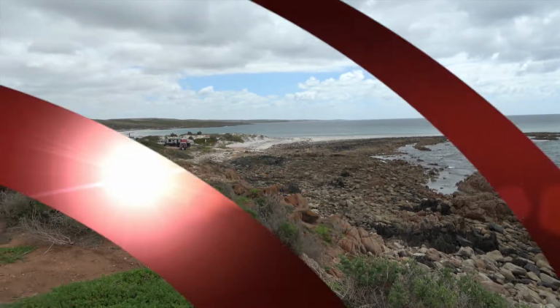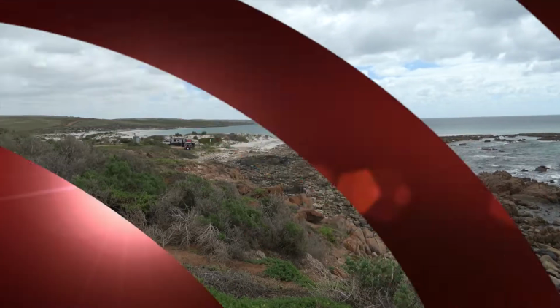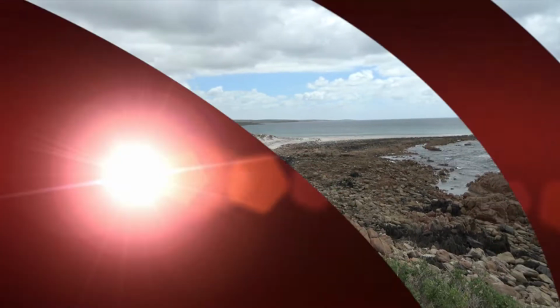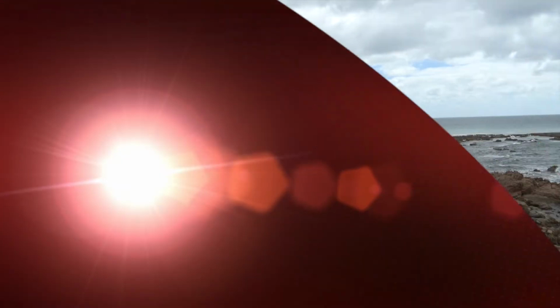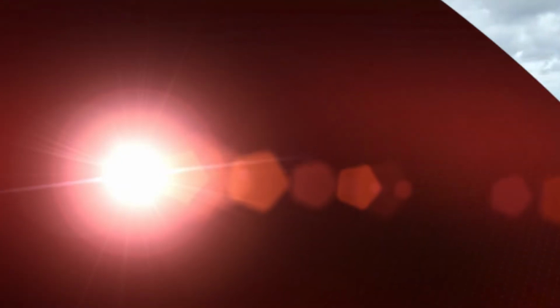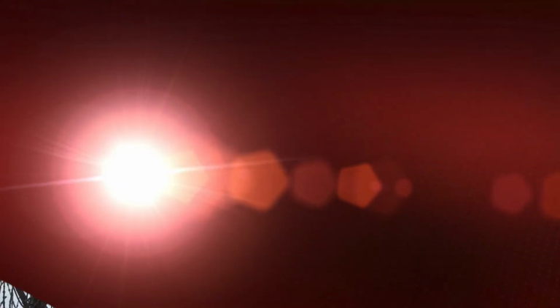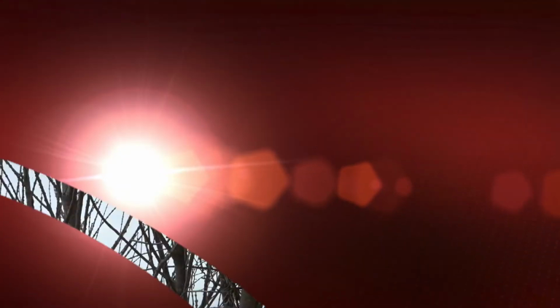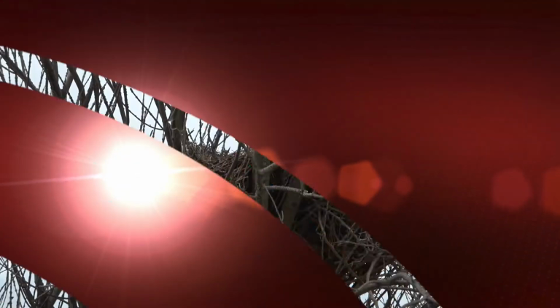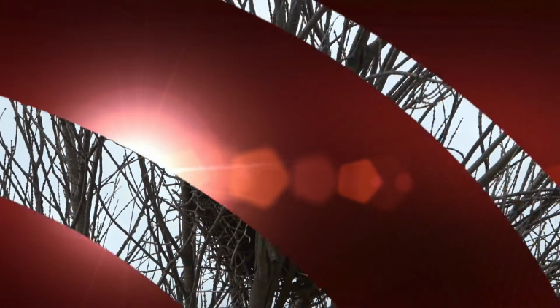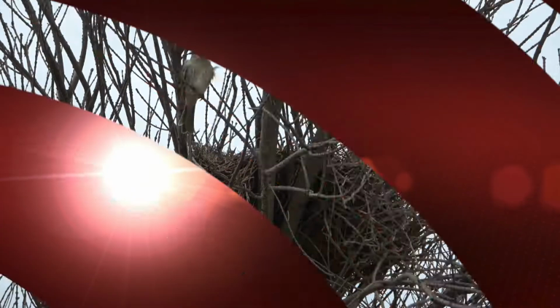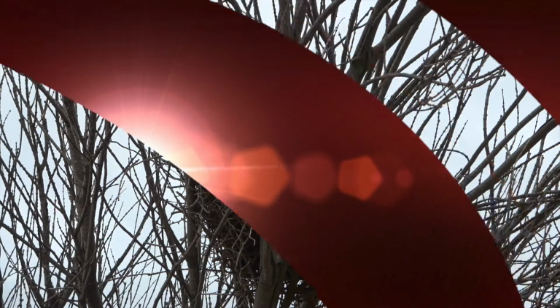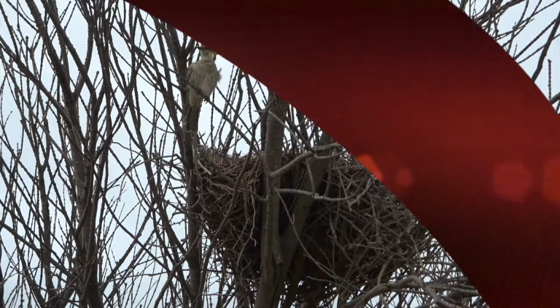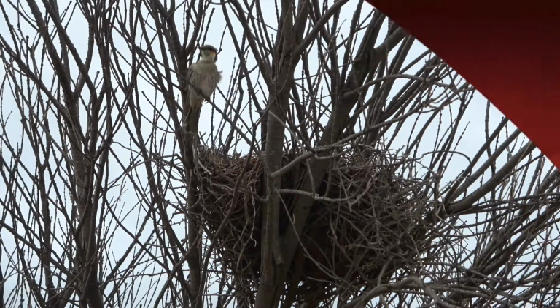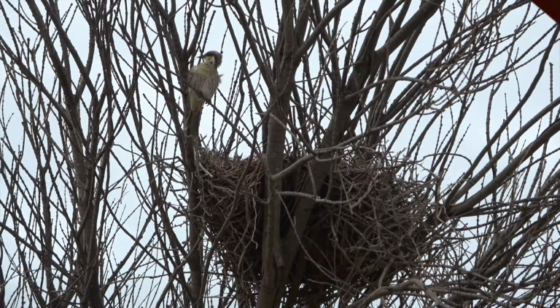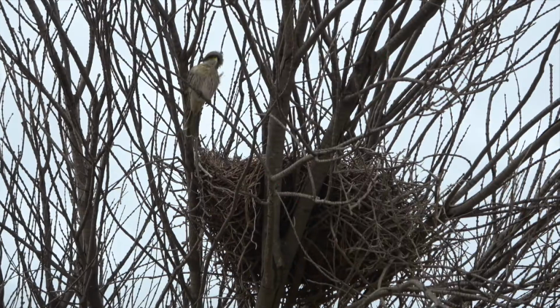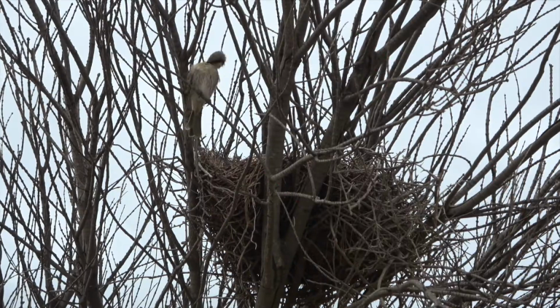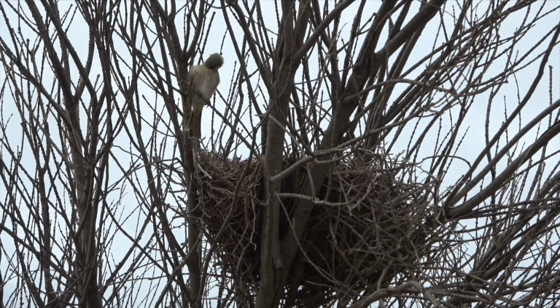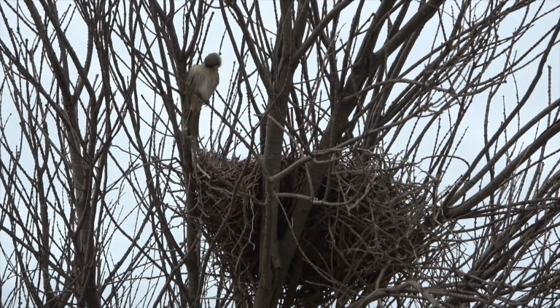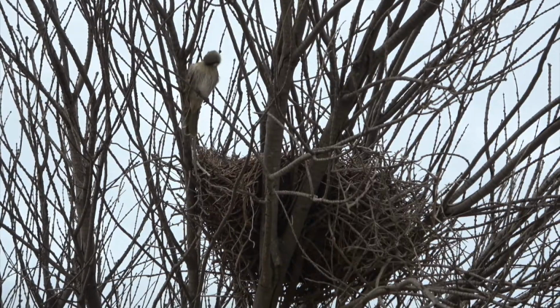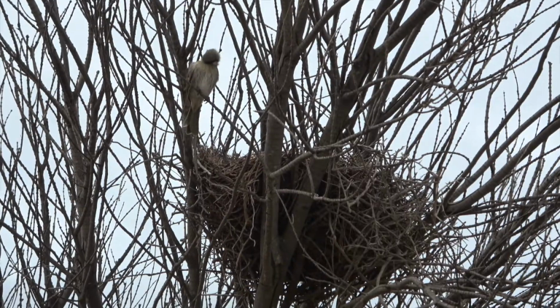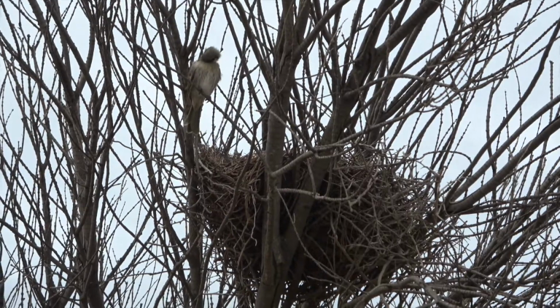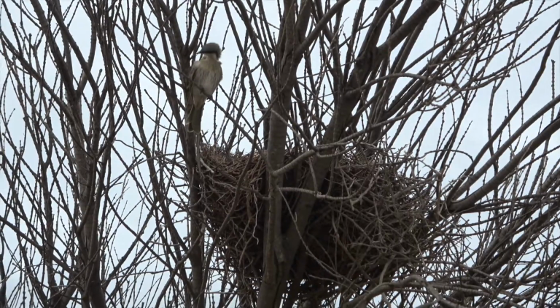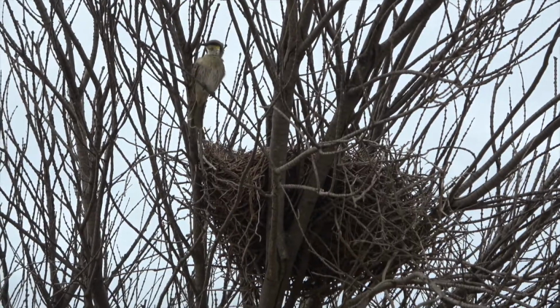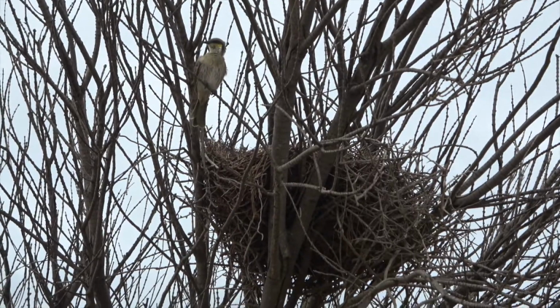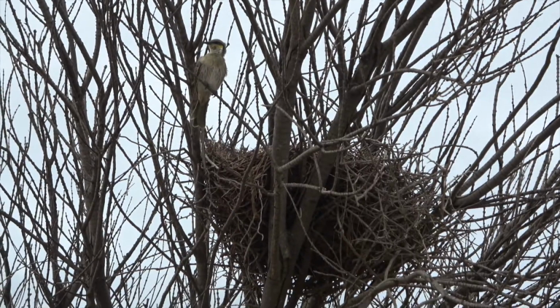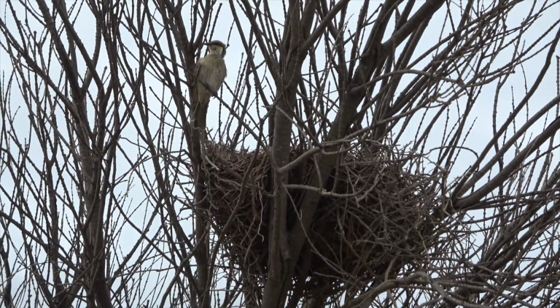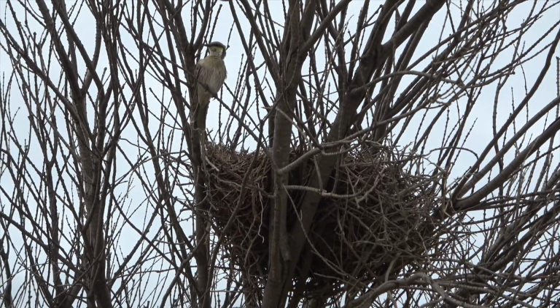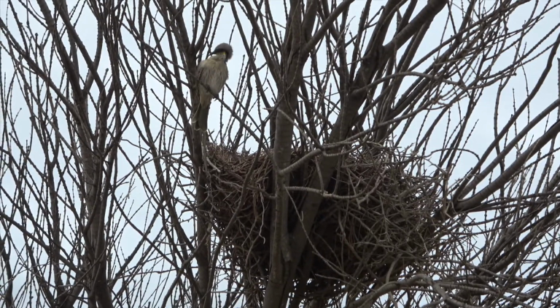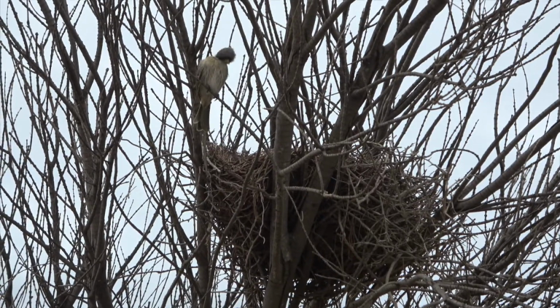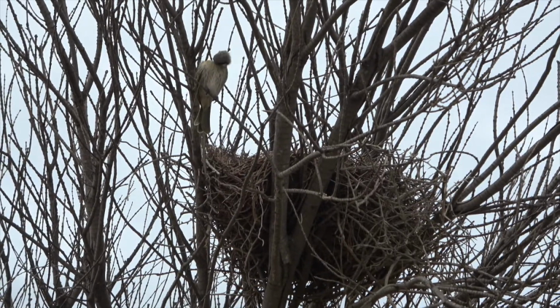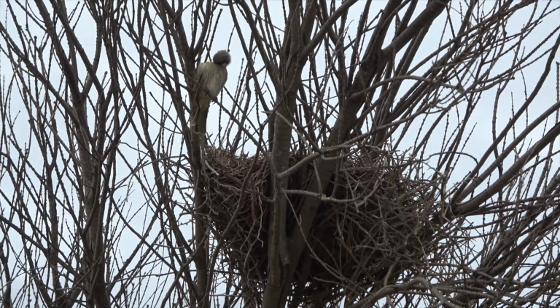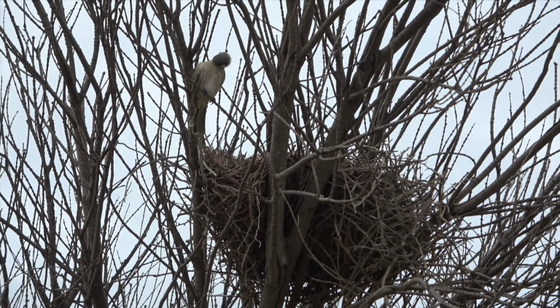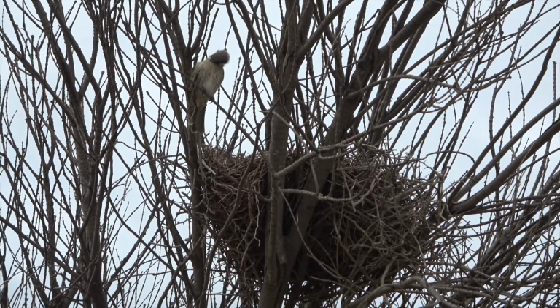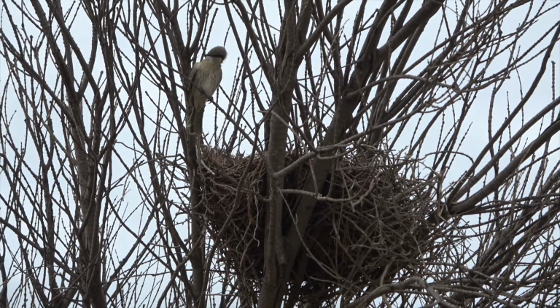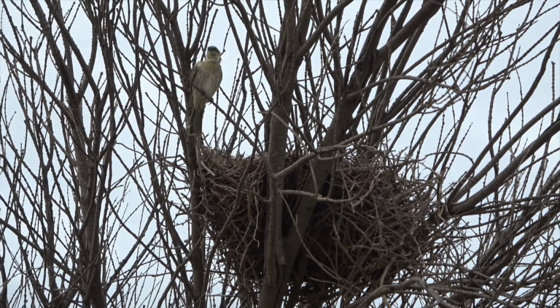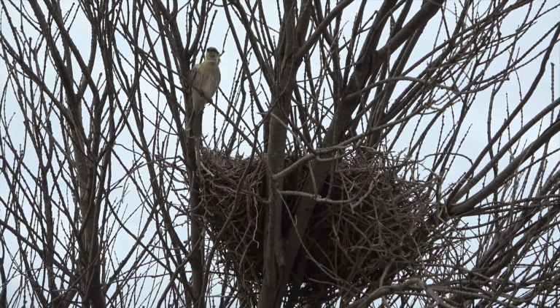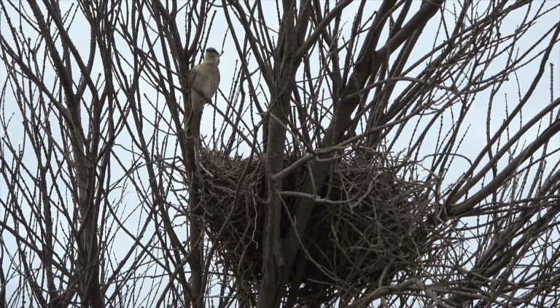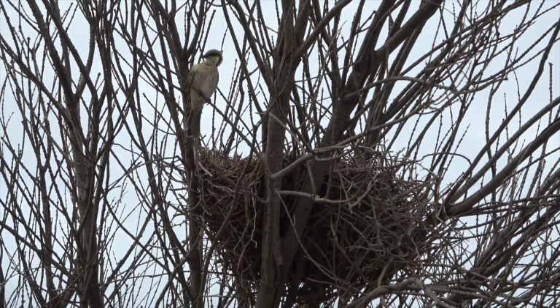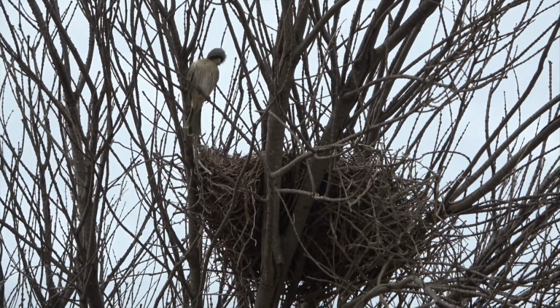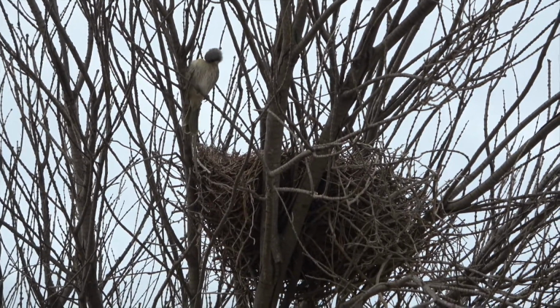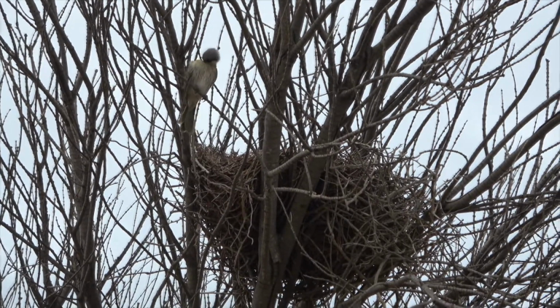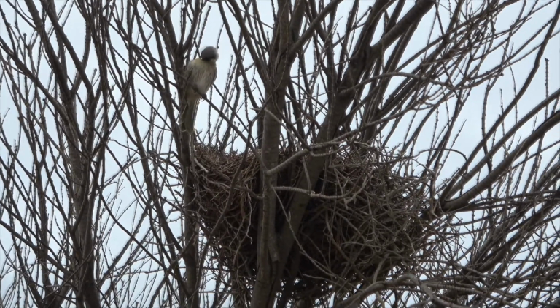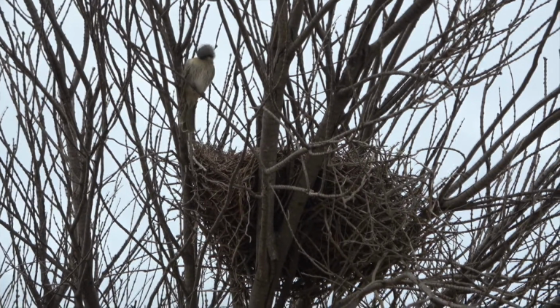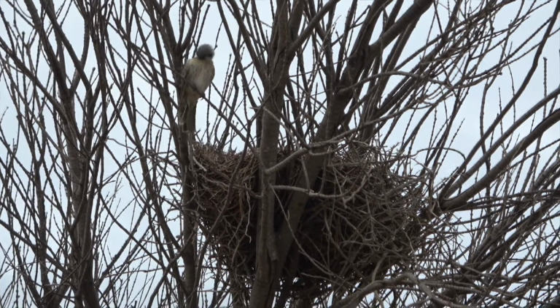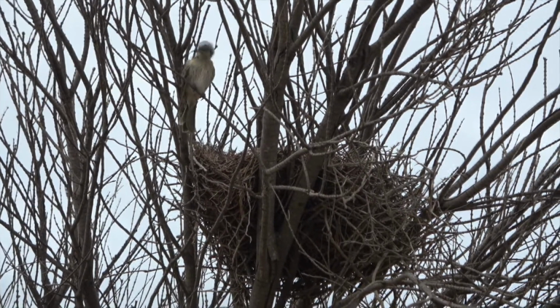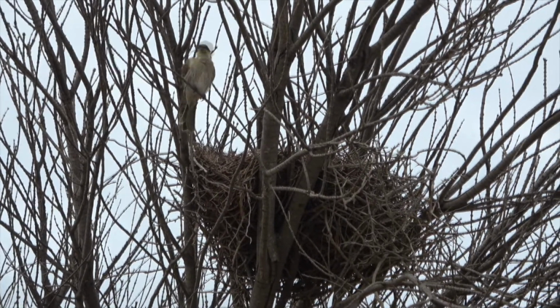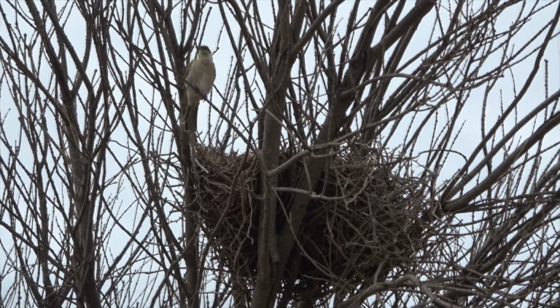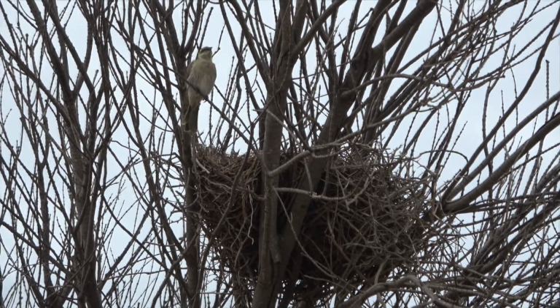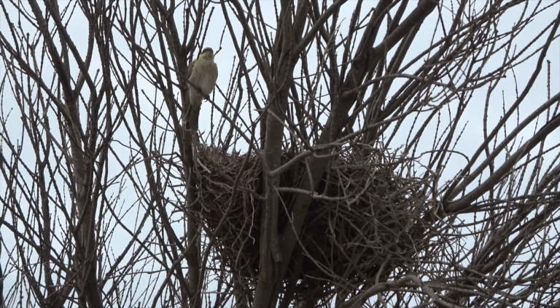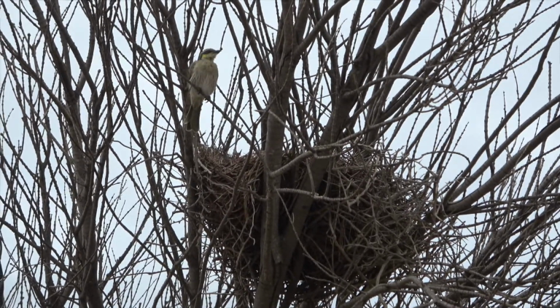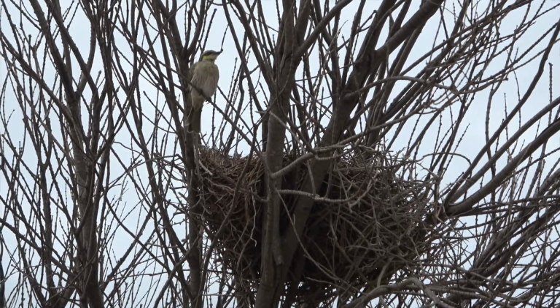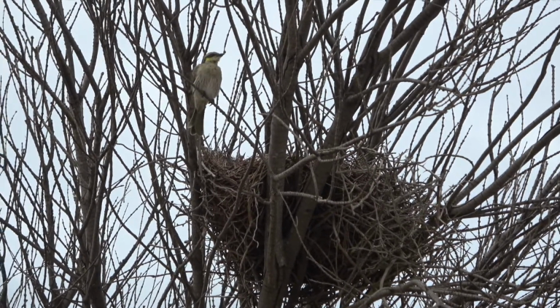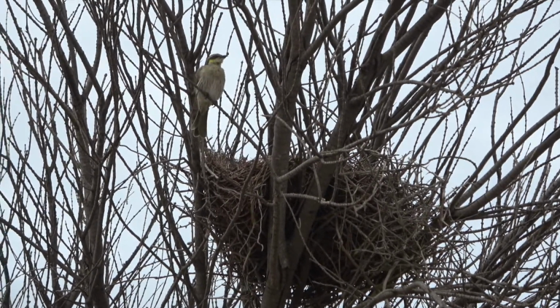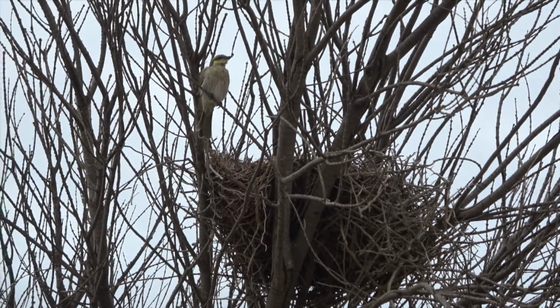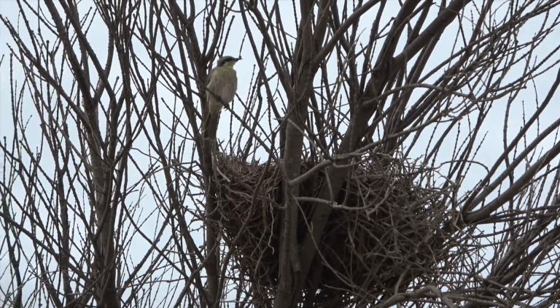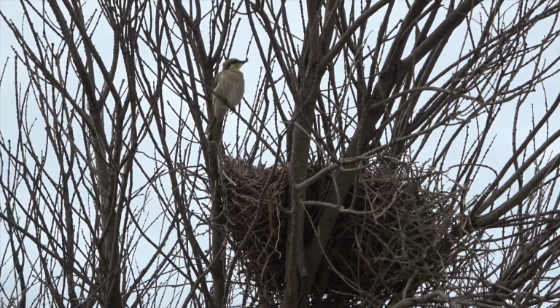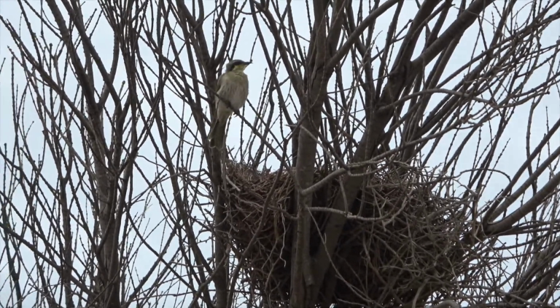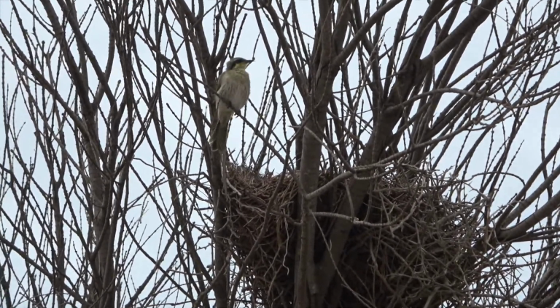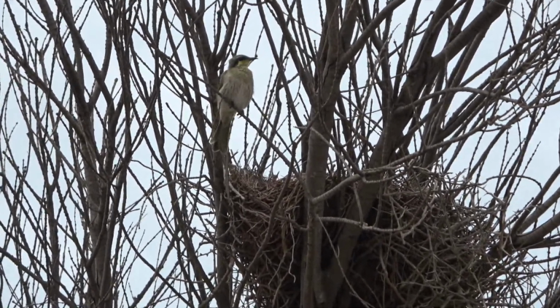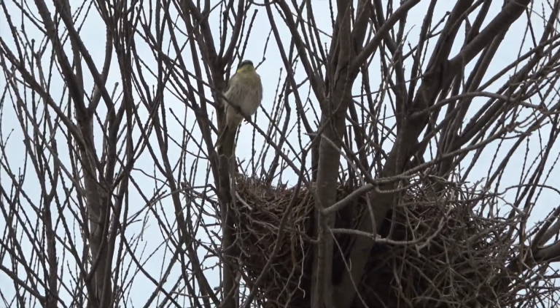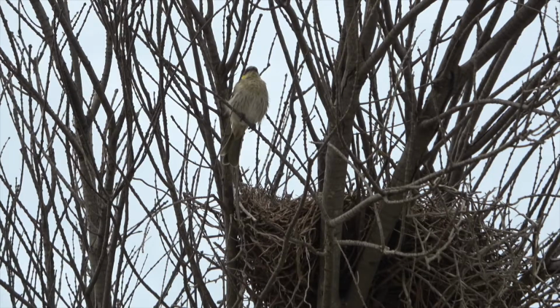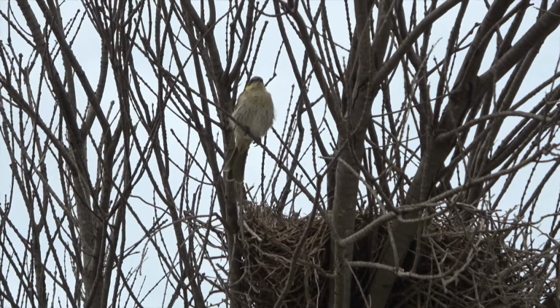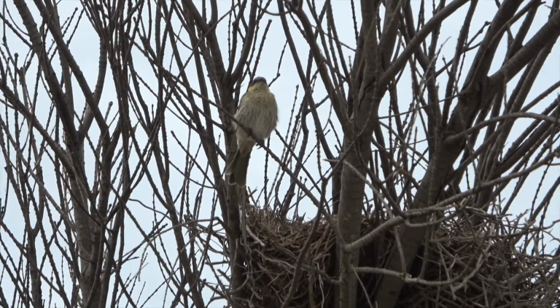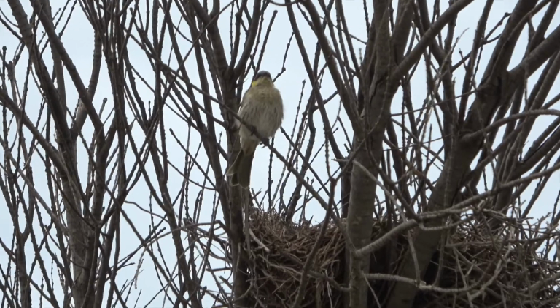That's a big nest for a tiny little bird. McMansion for birds.